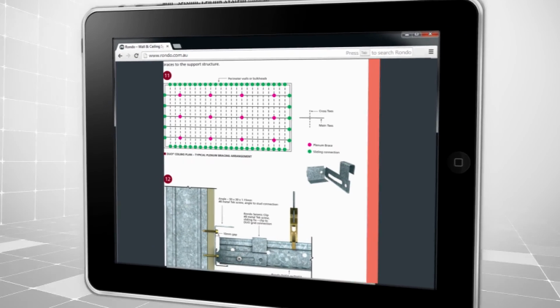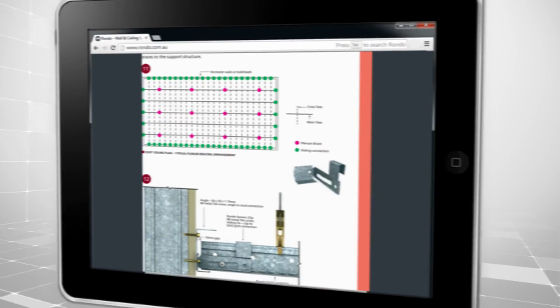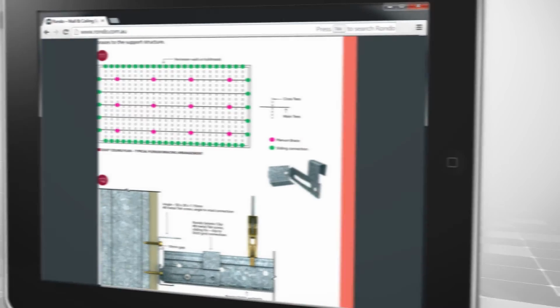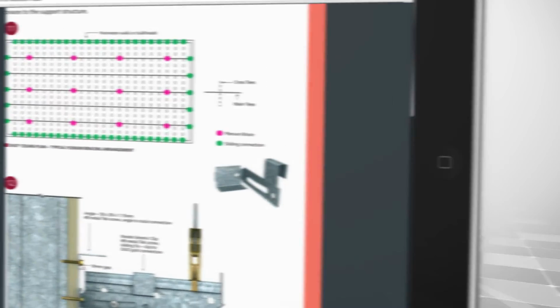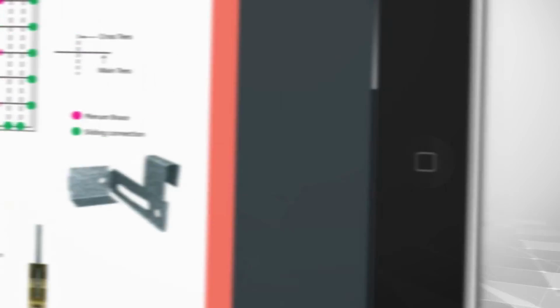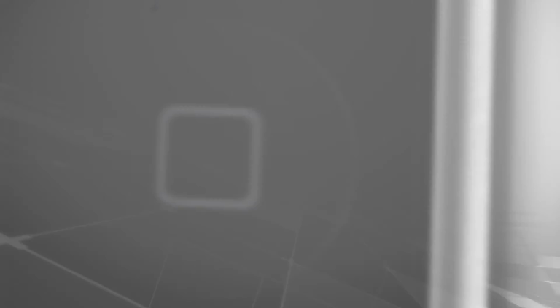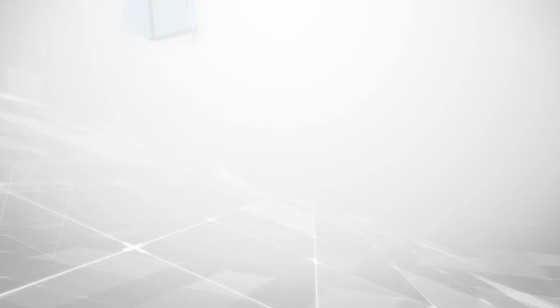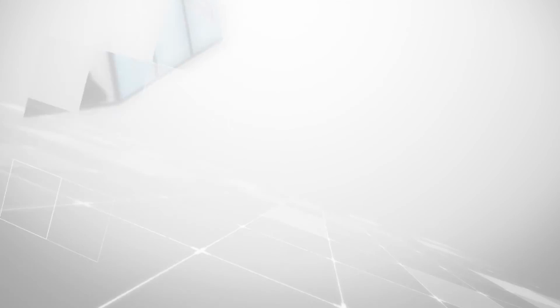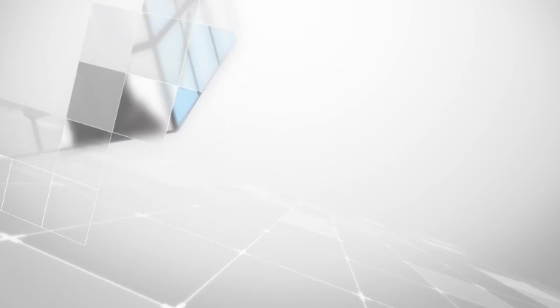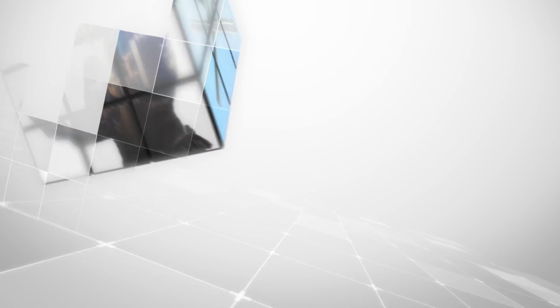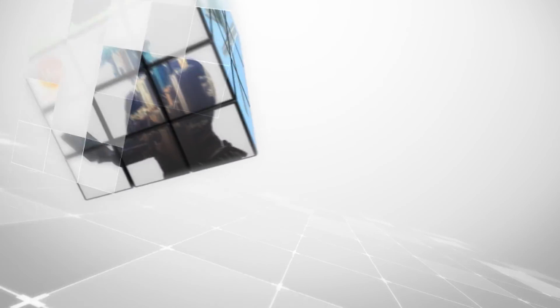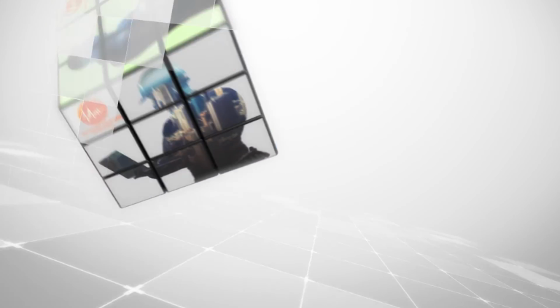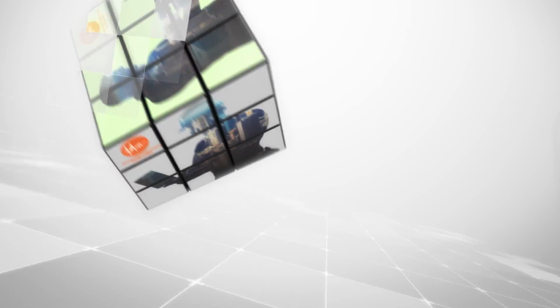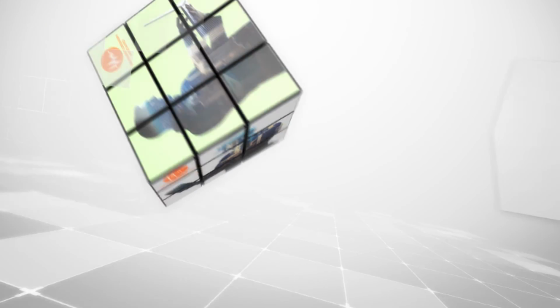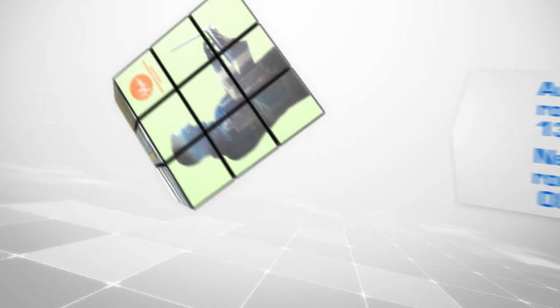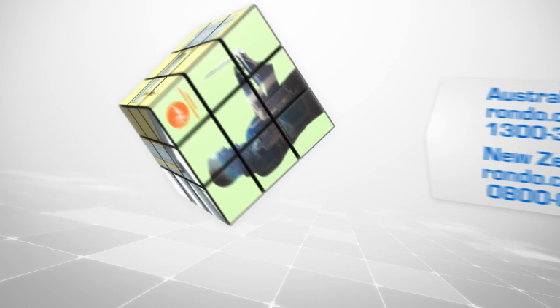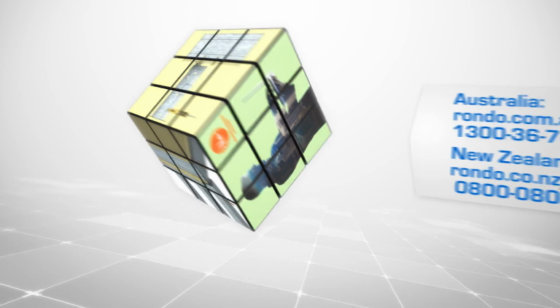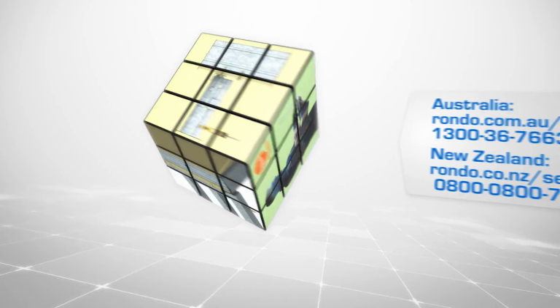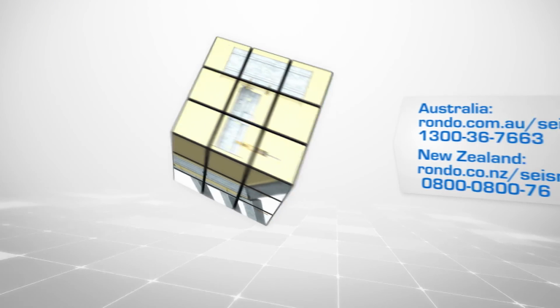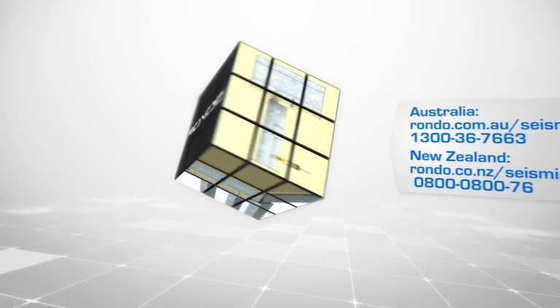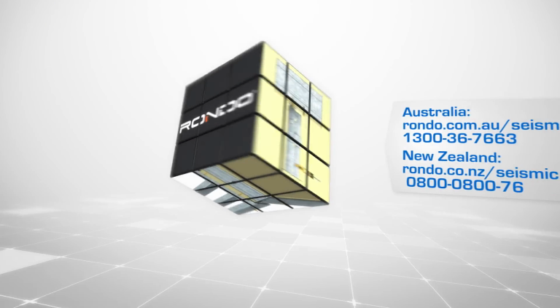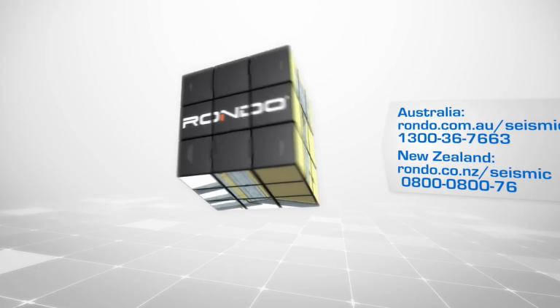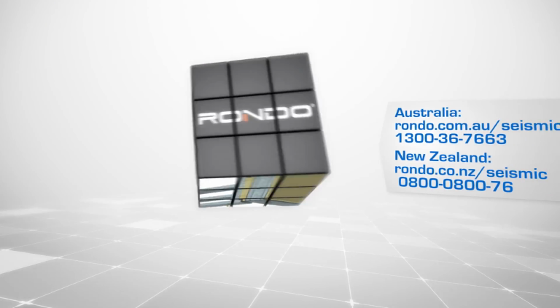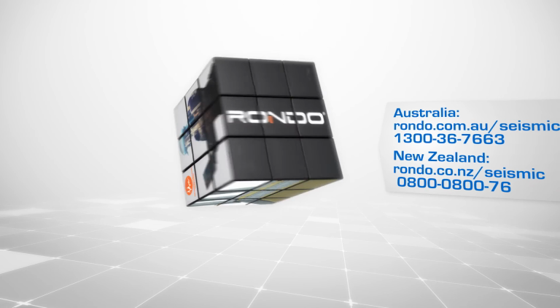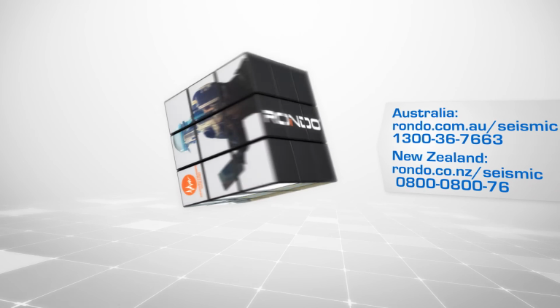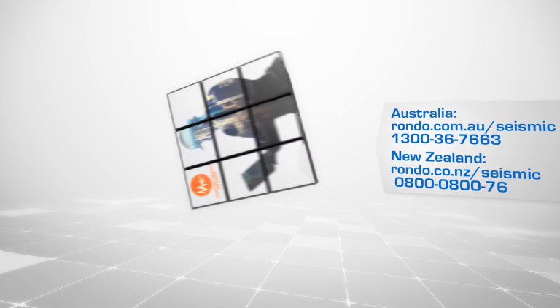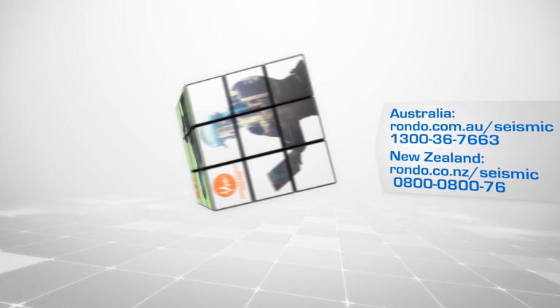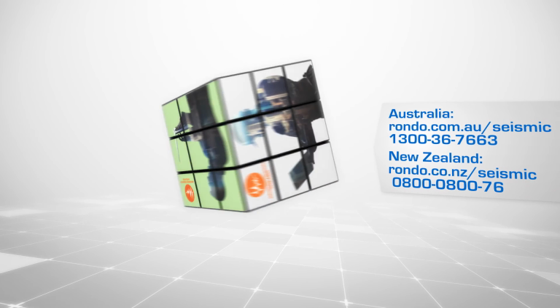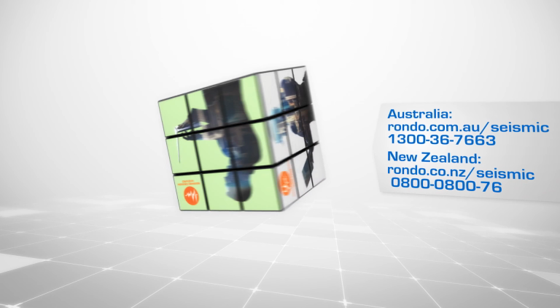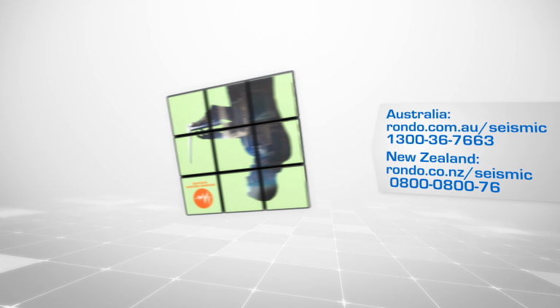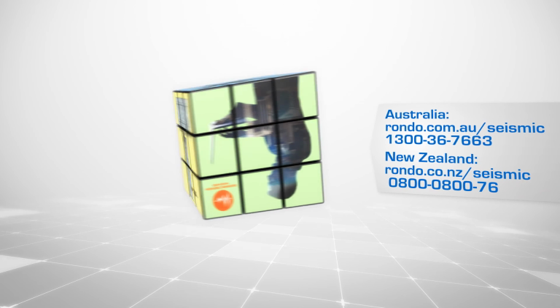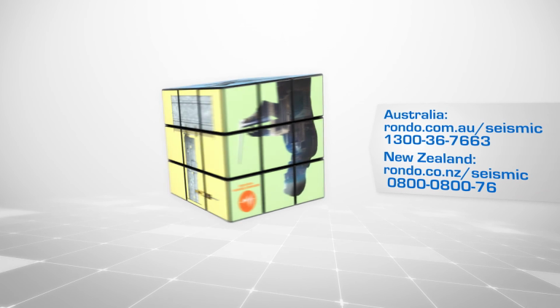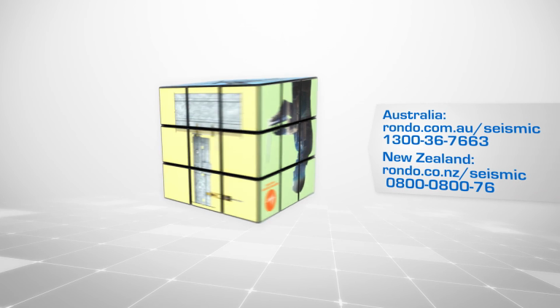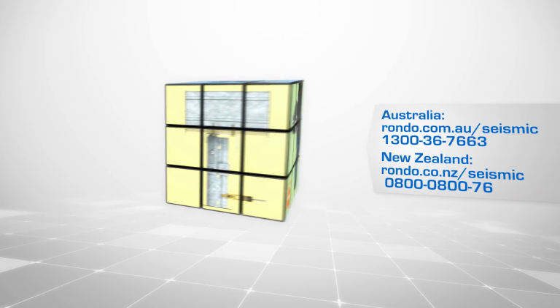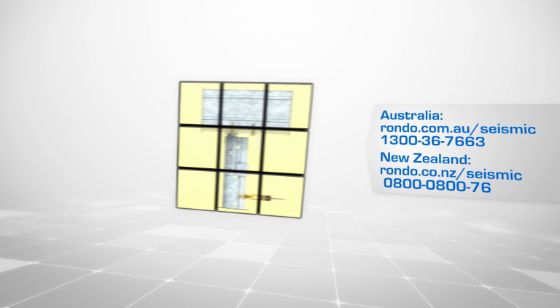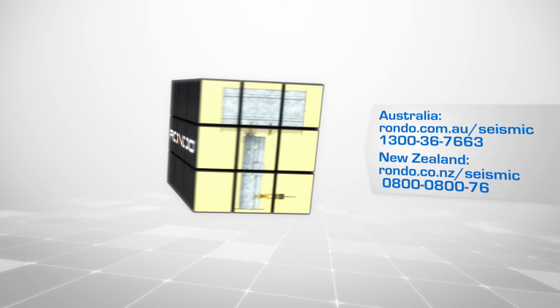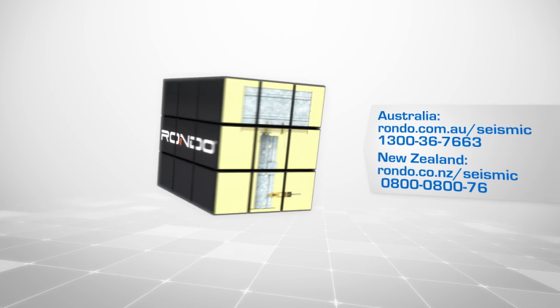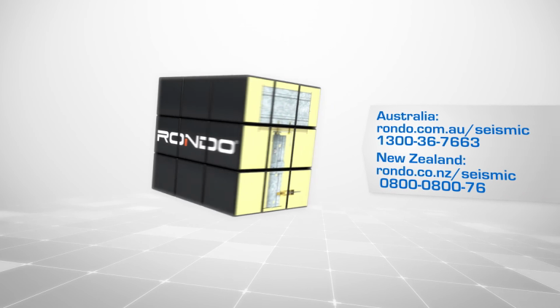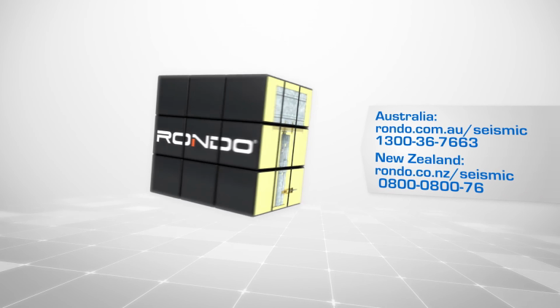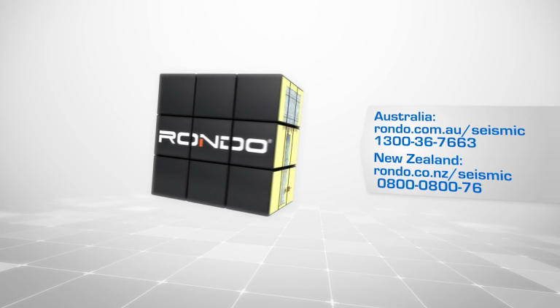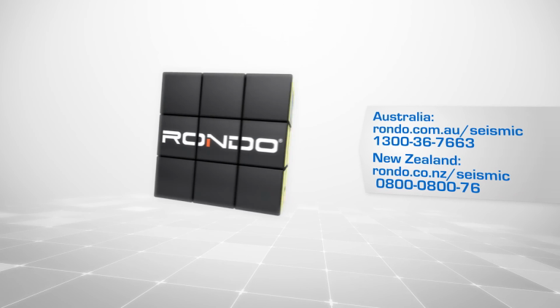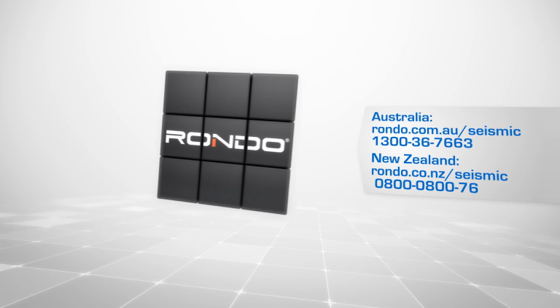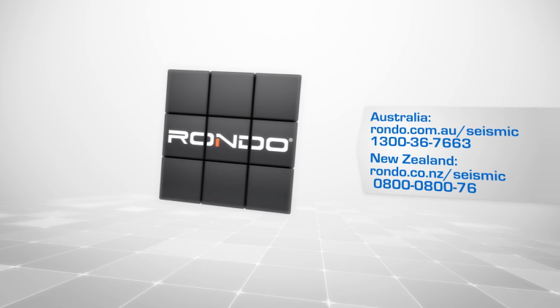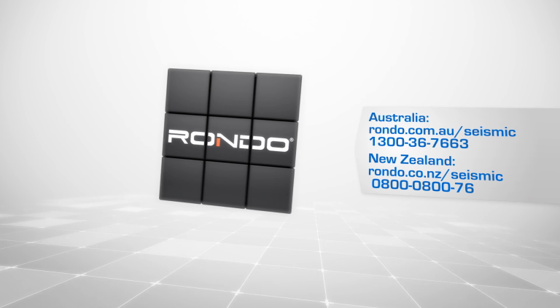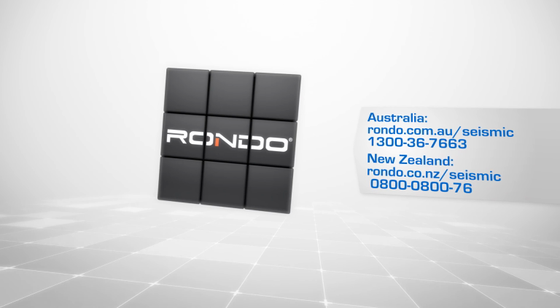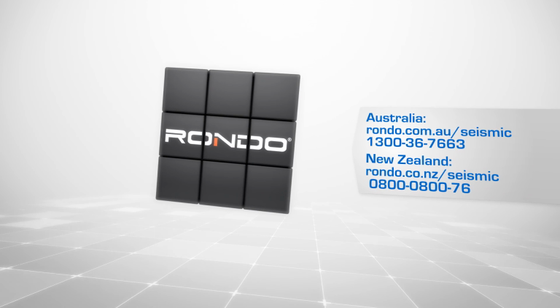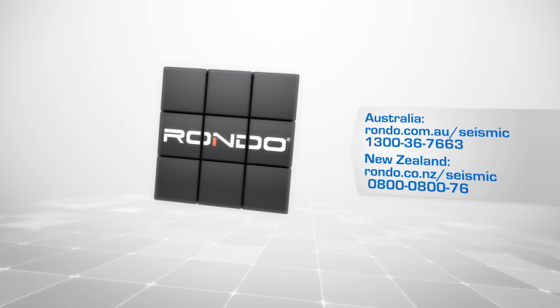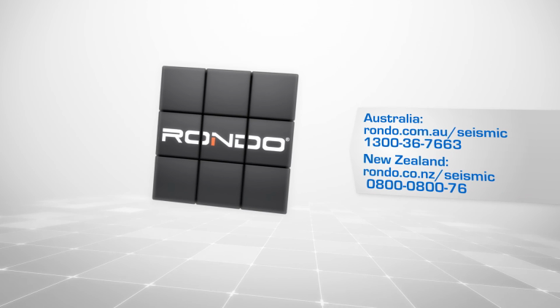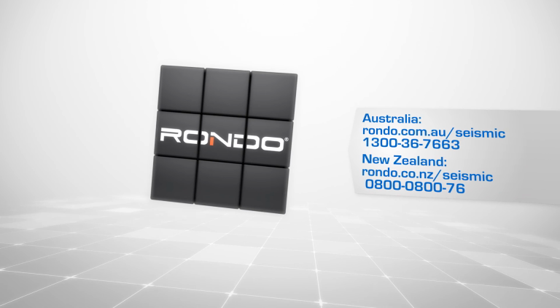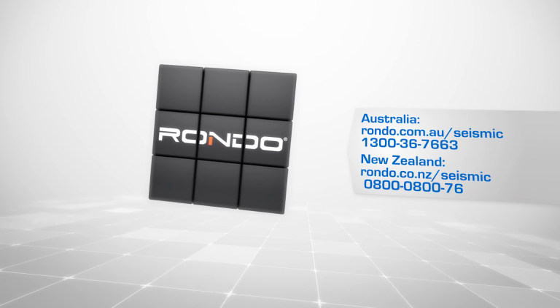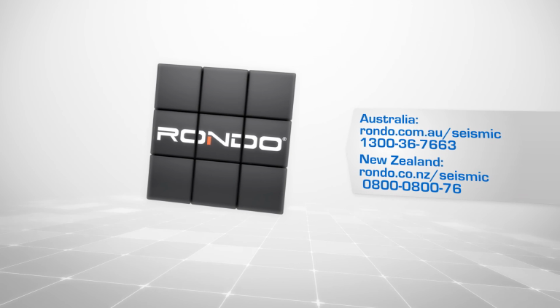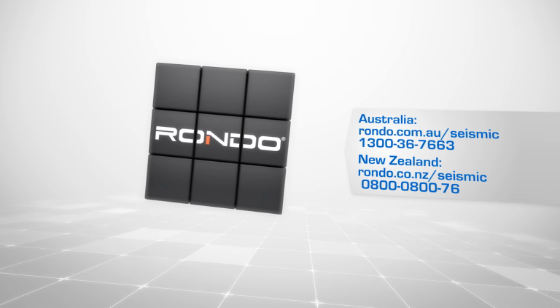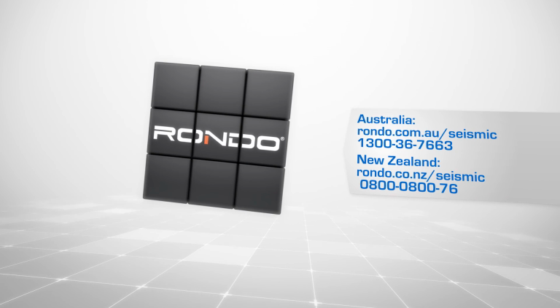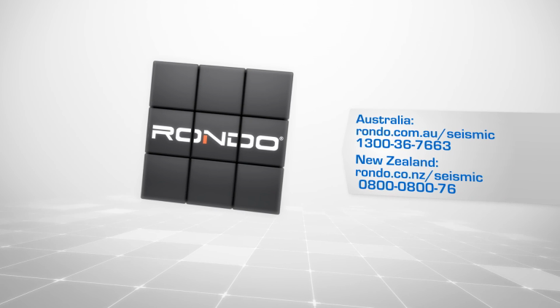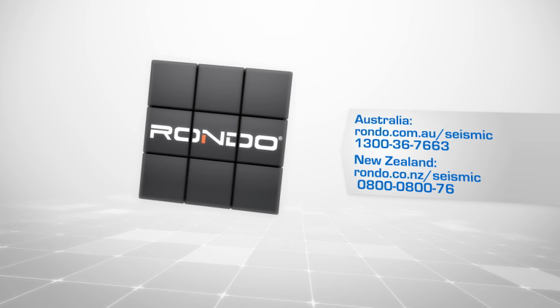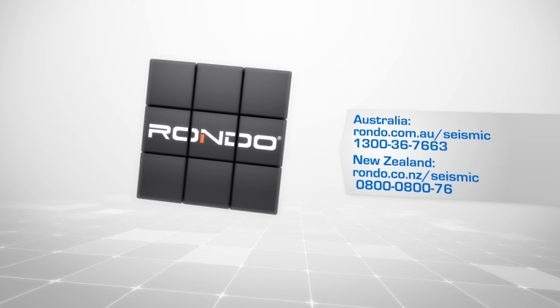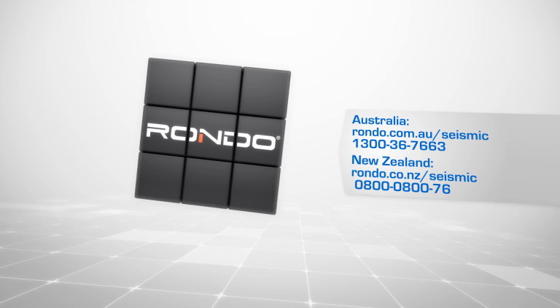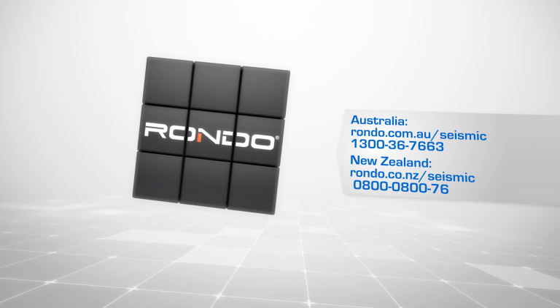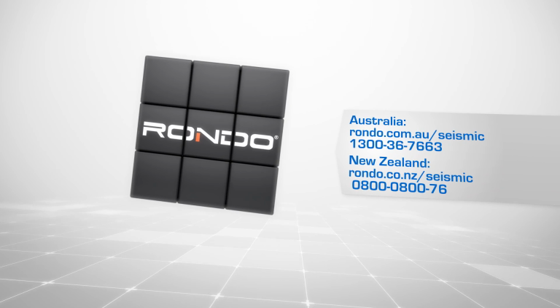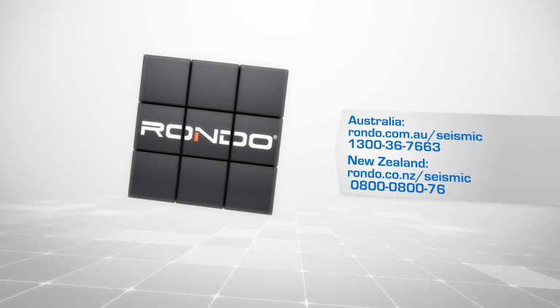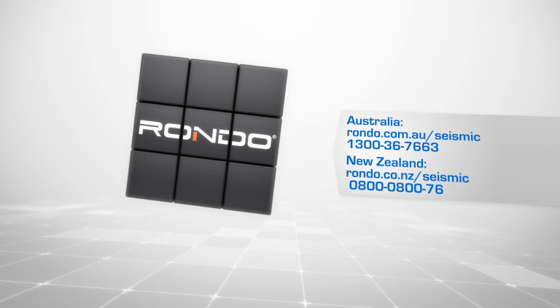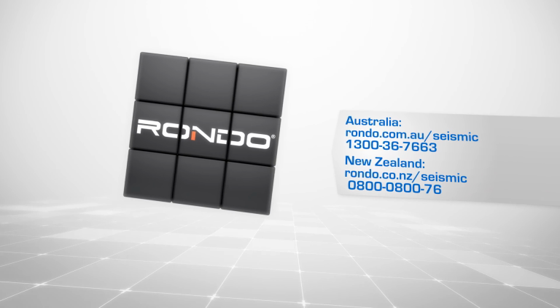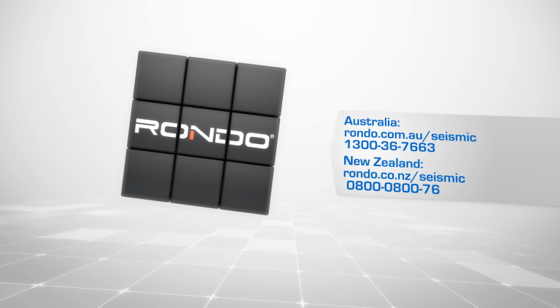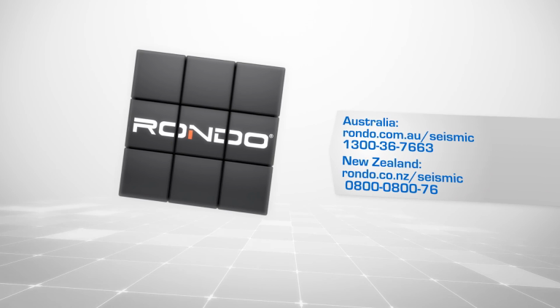For more information, visit the Rondo website or speak with your local Rondo technical sales representative.